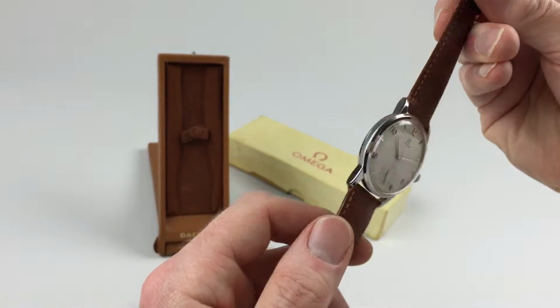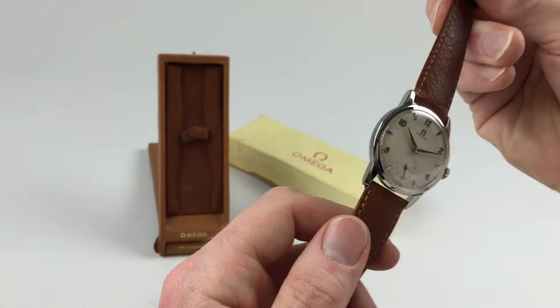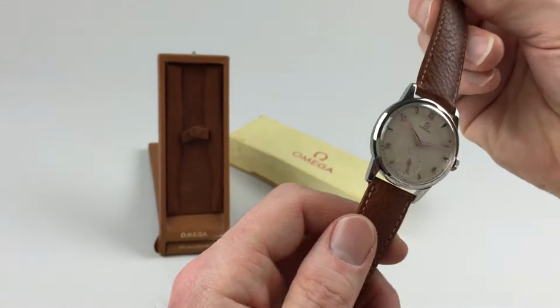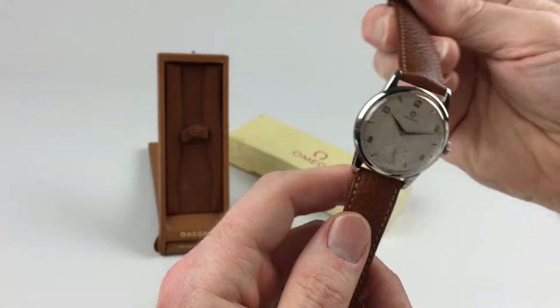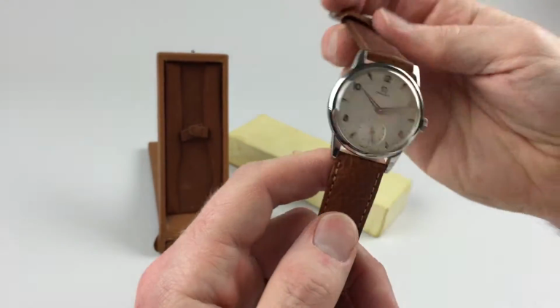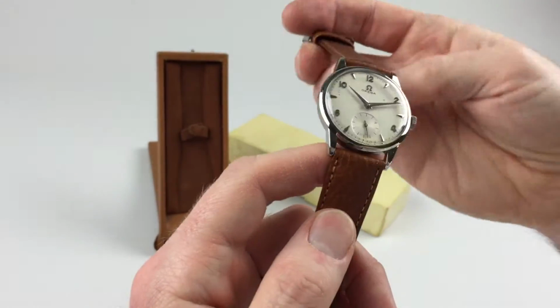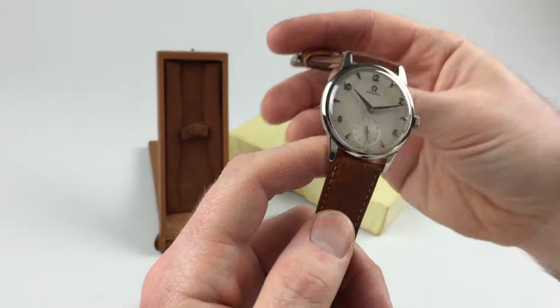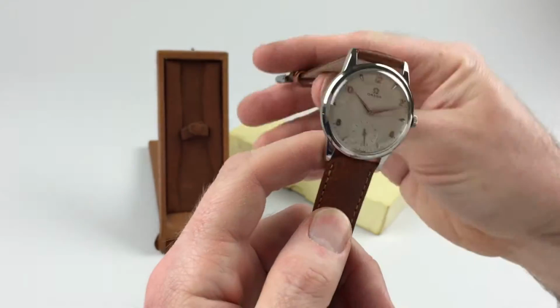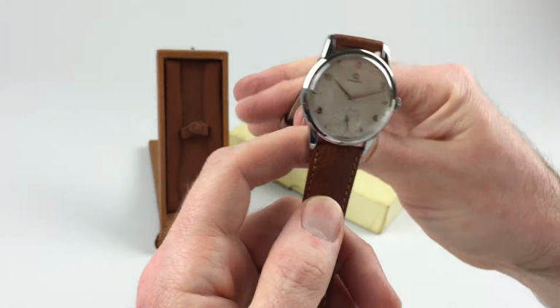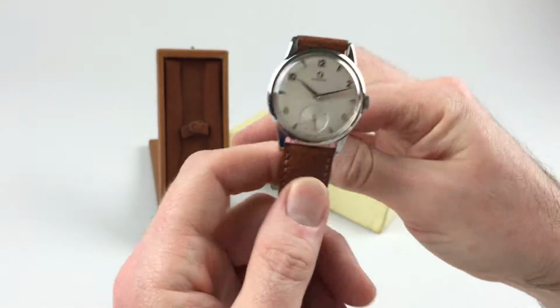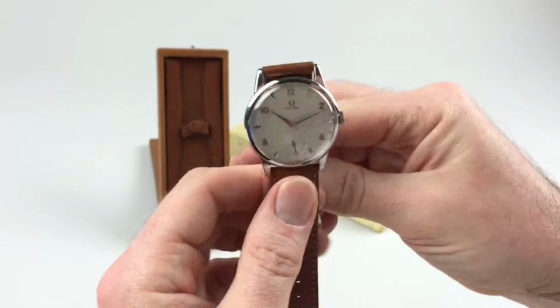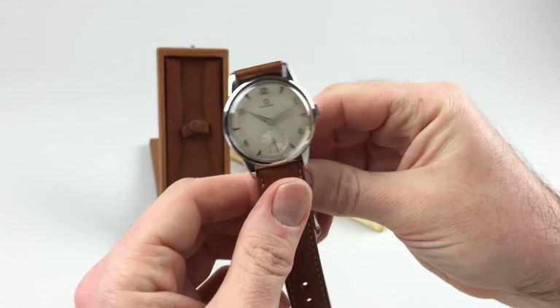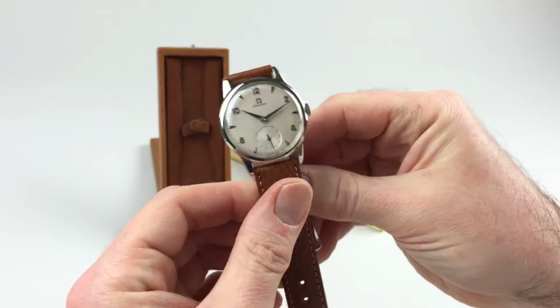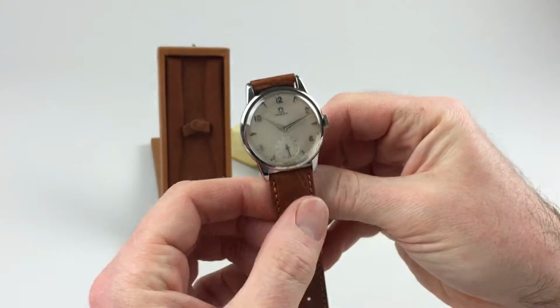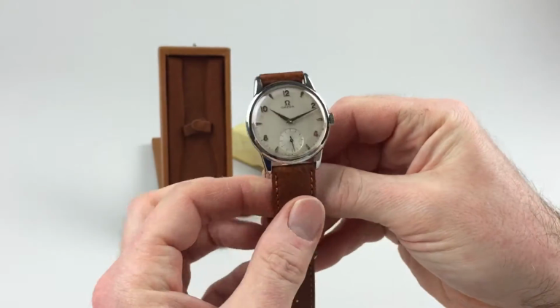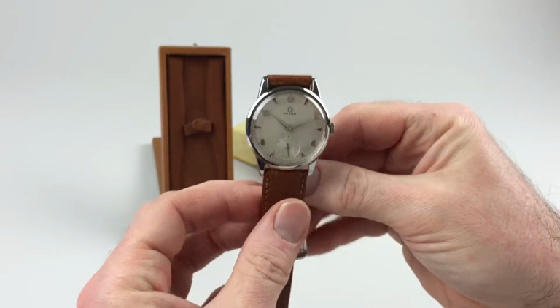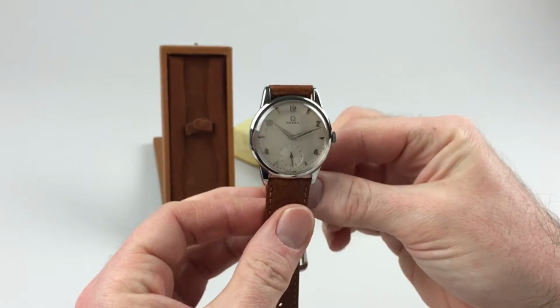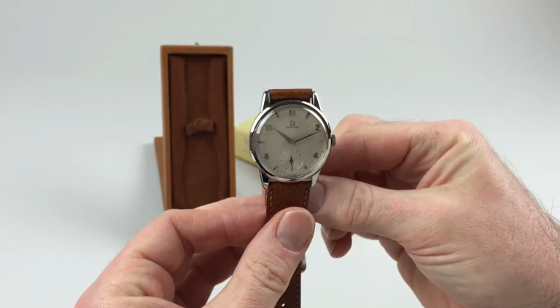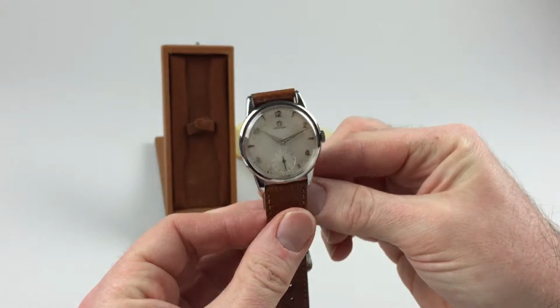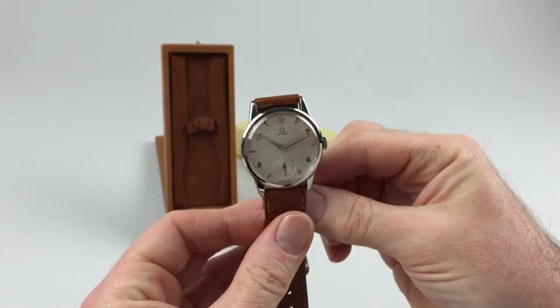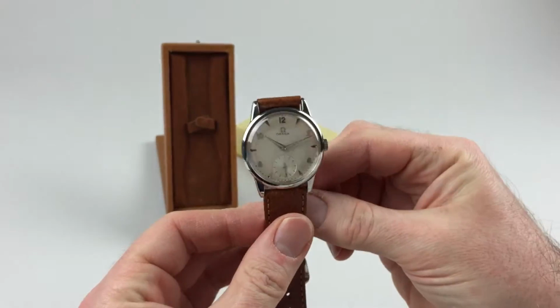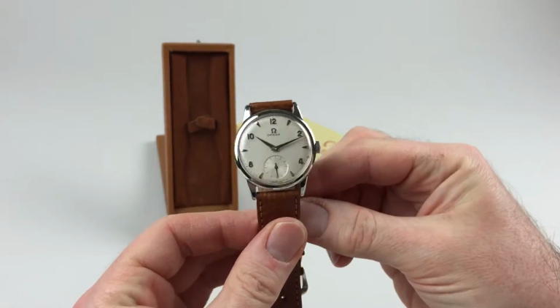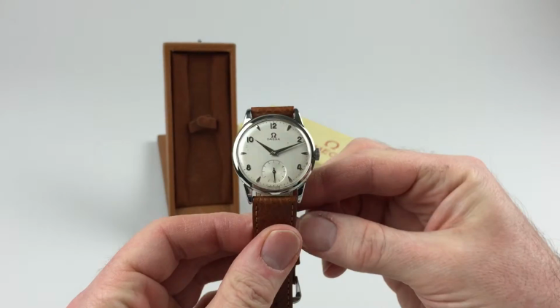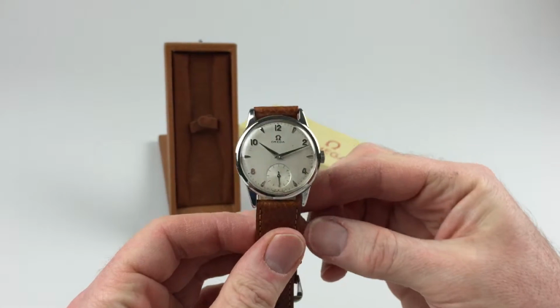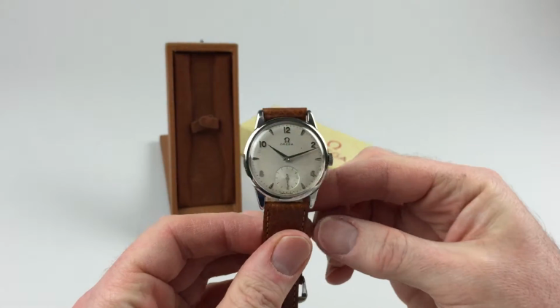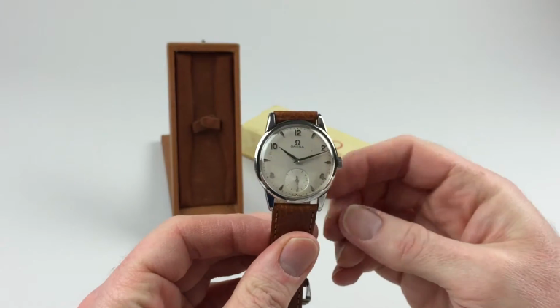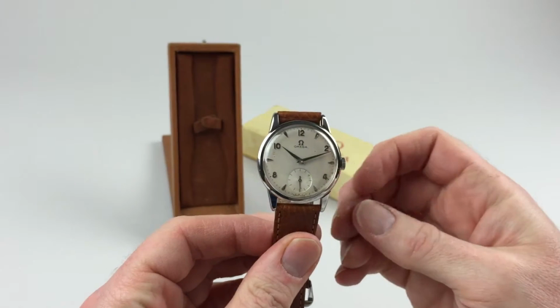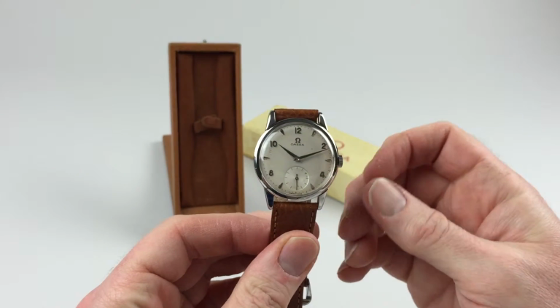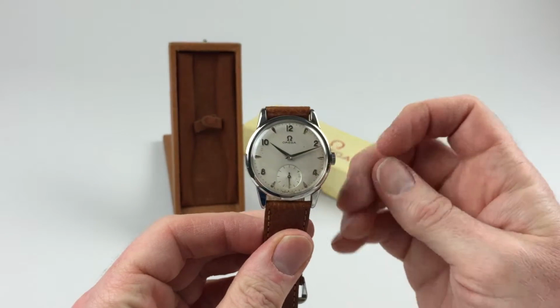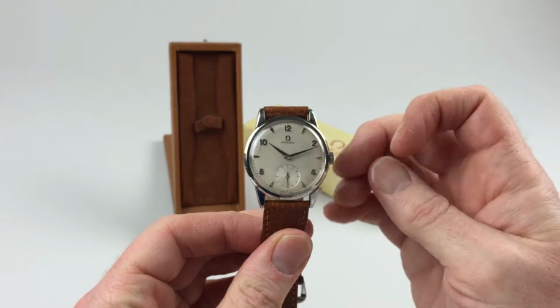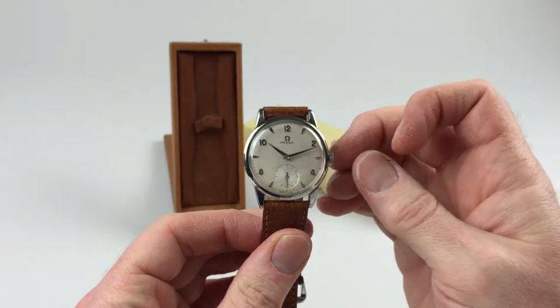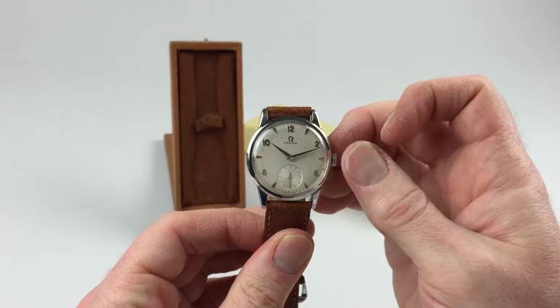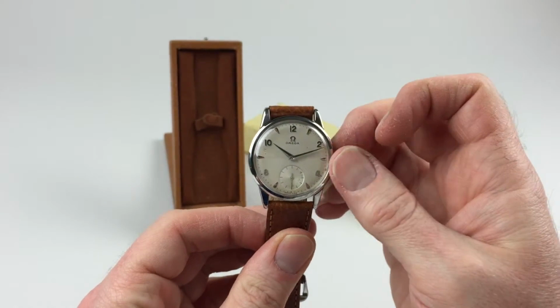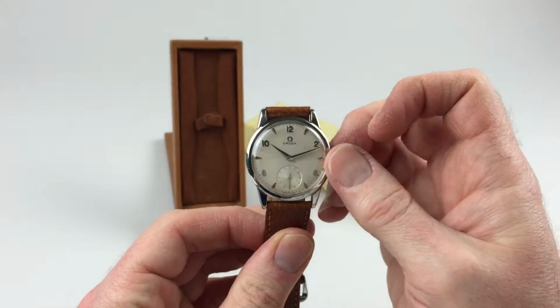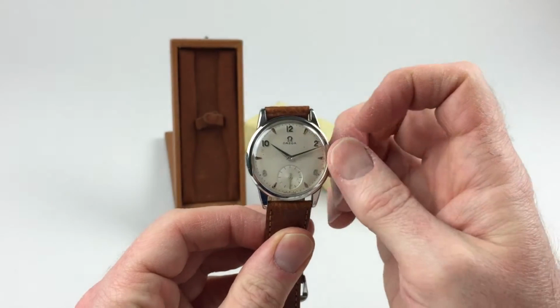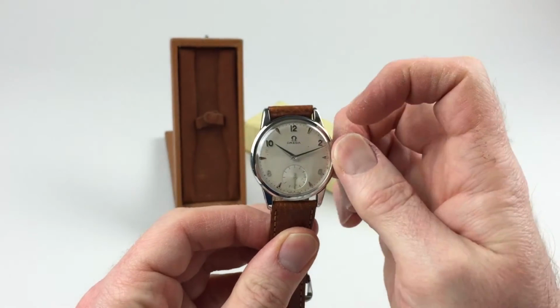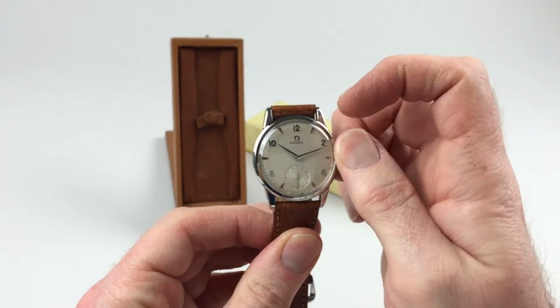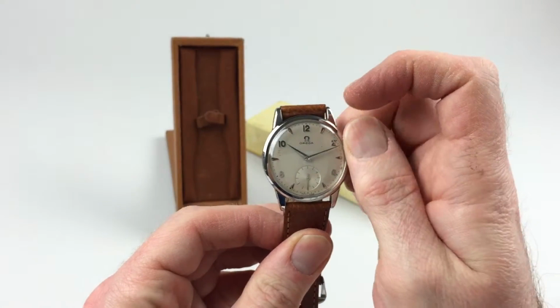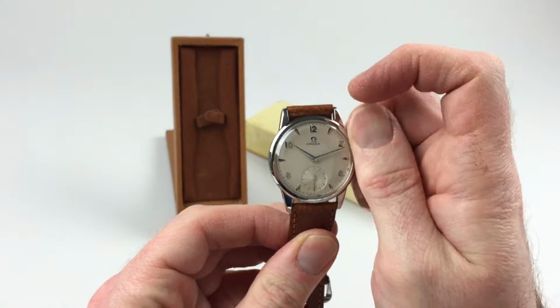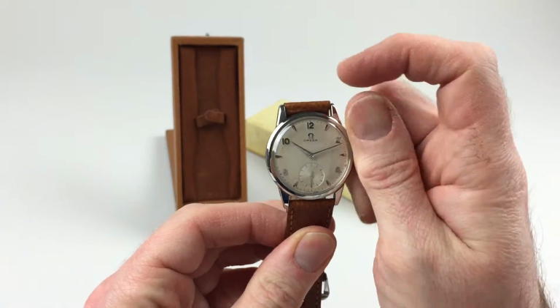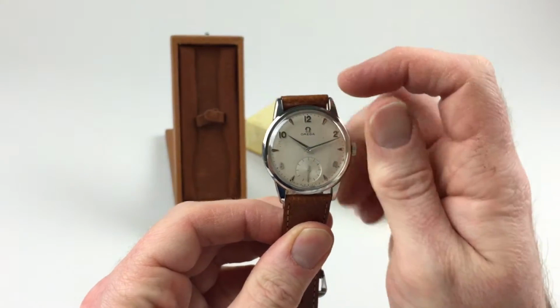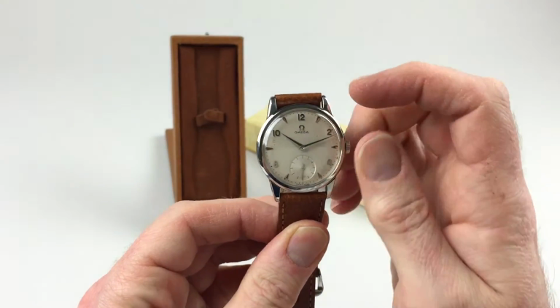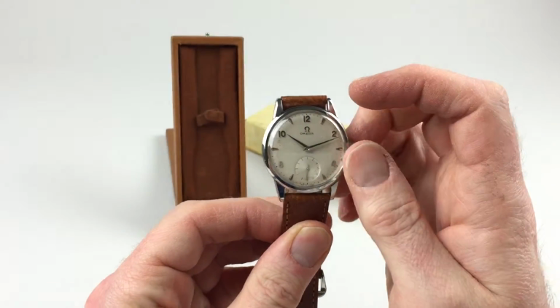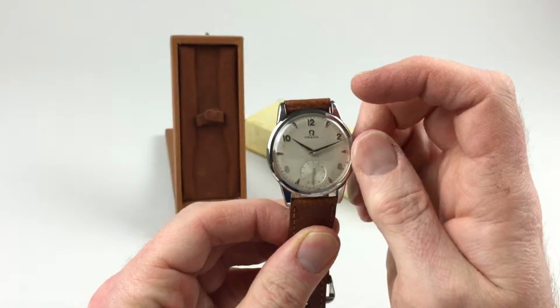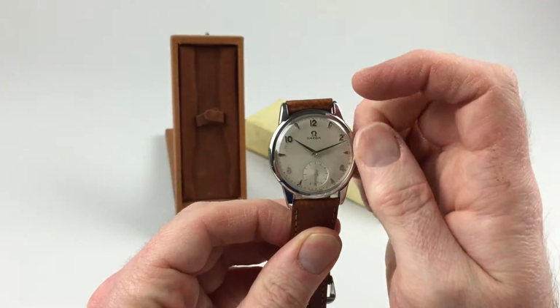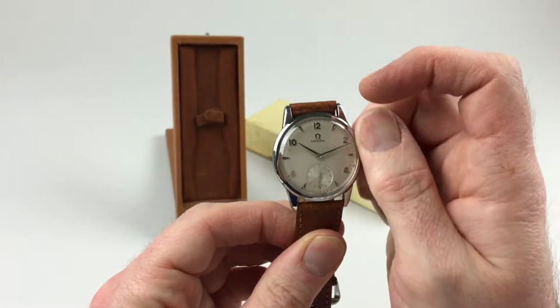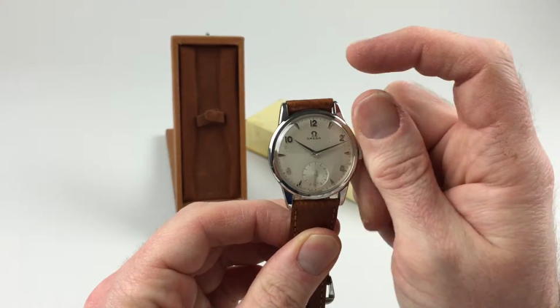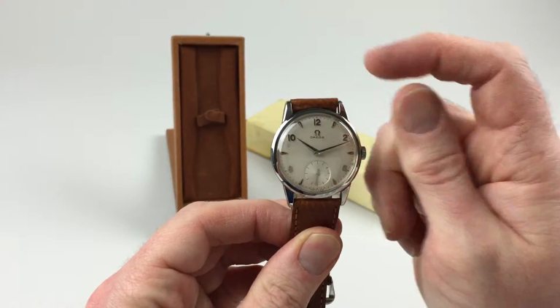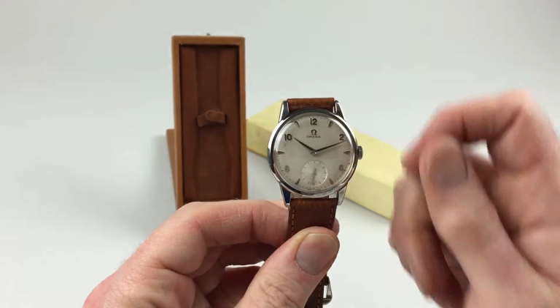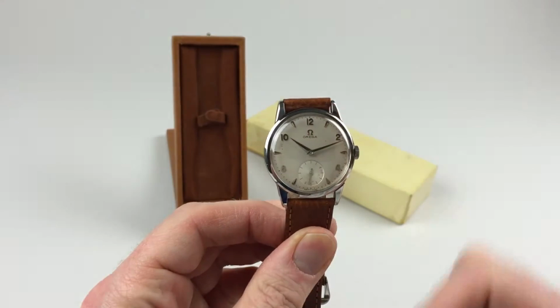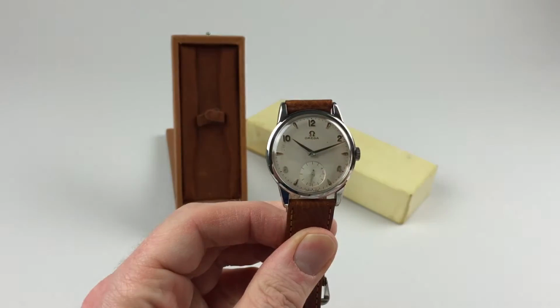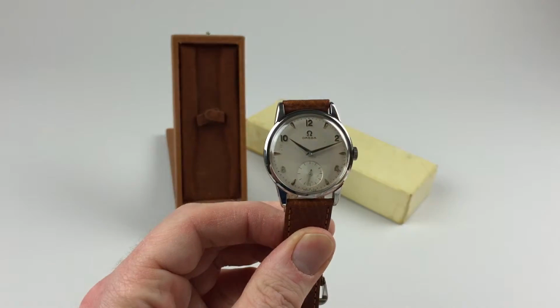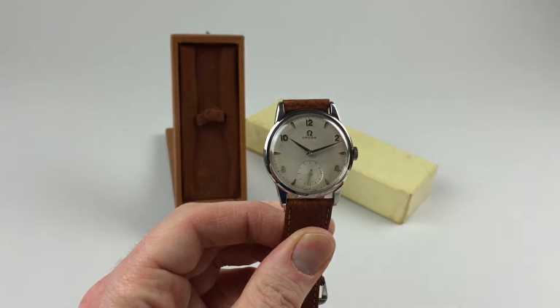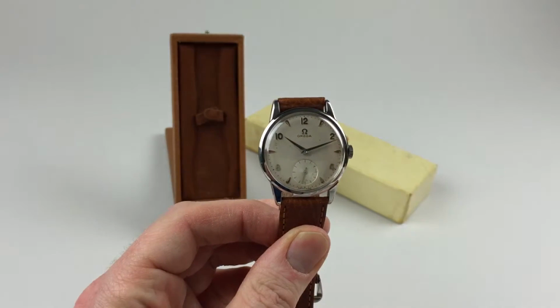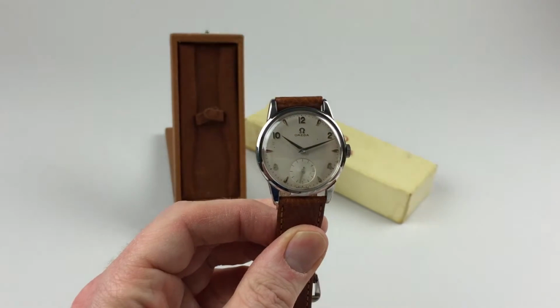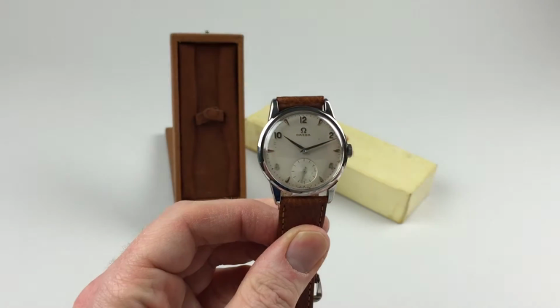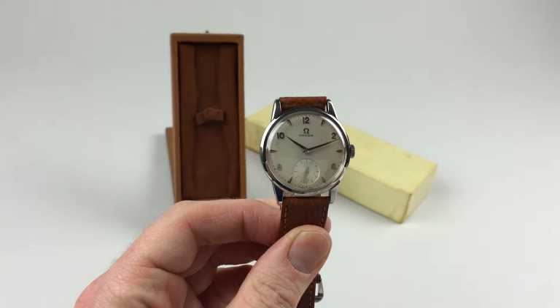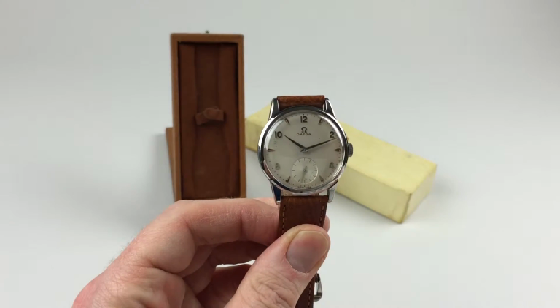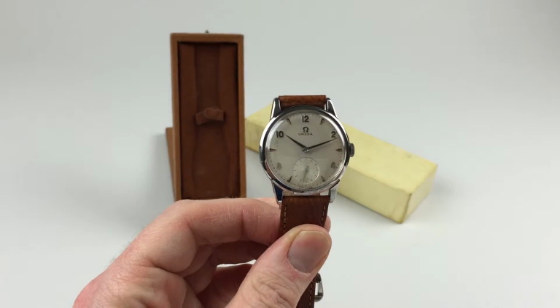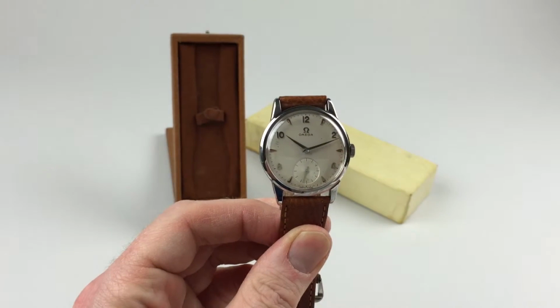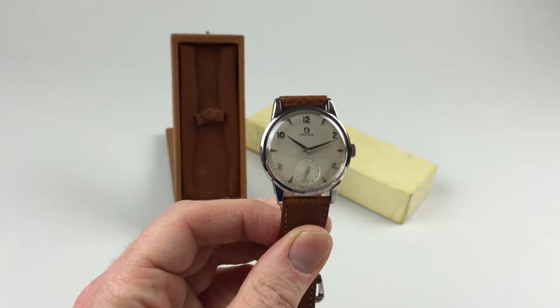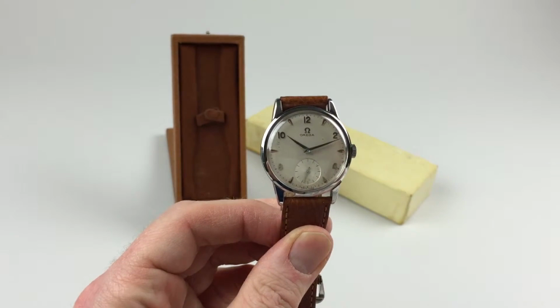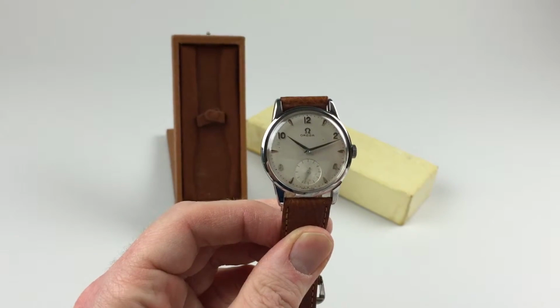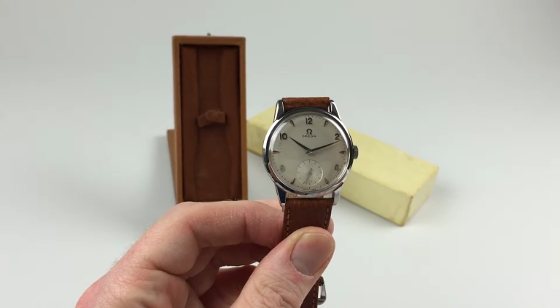If the manual watch requires winding when being worn, in order to achieve this turn the crown away from you the wearer until the spring feels tight.